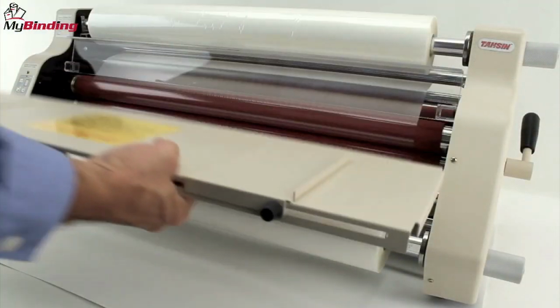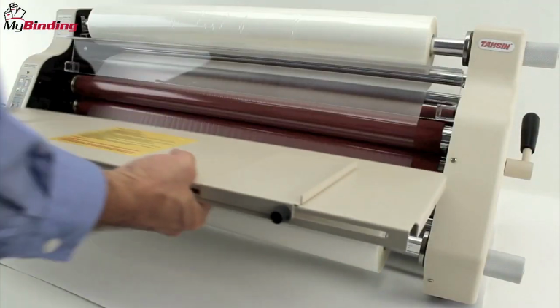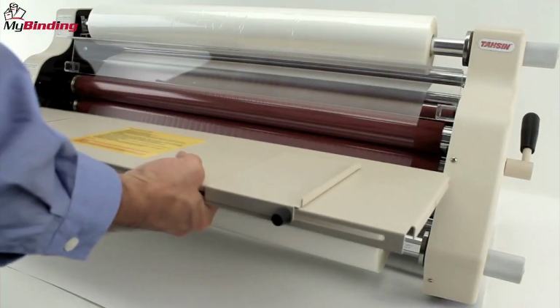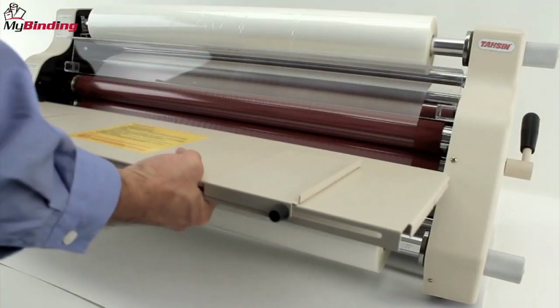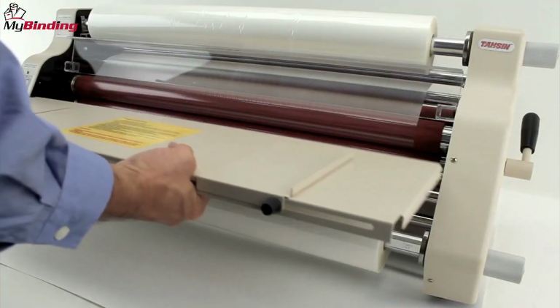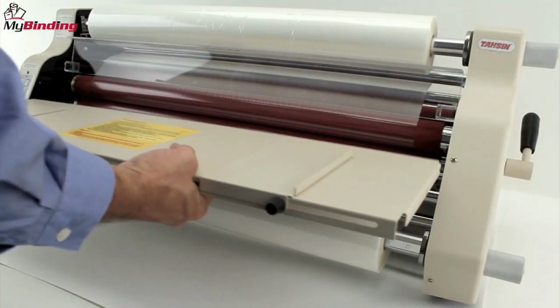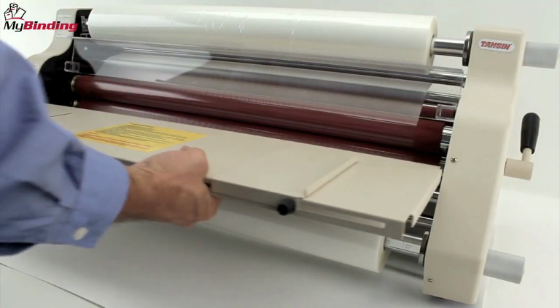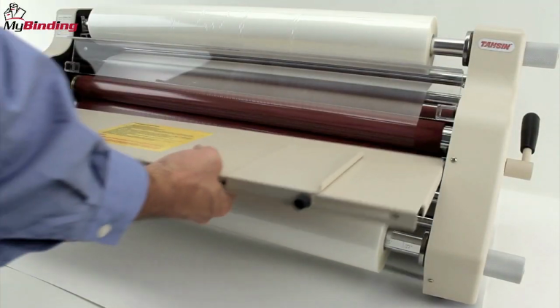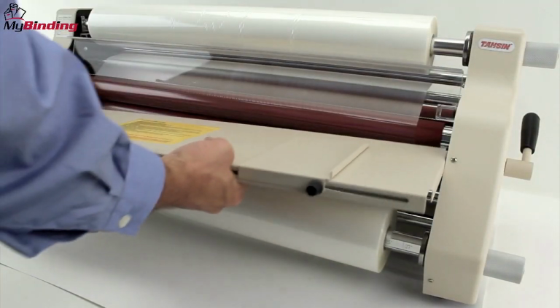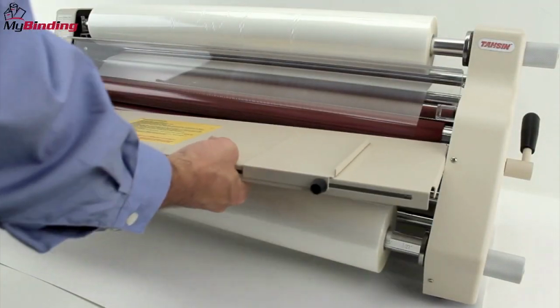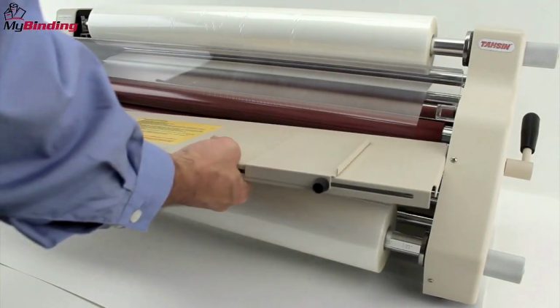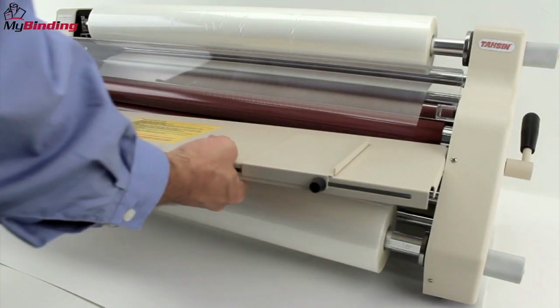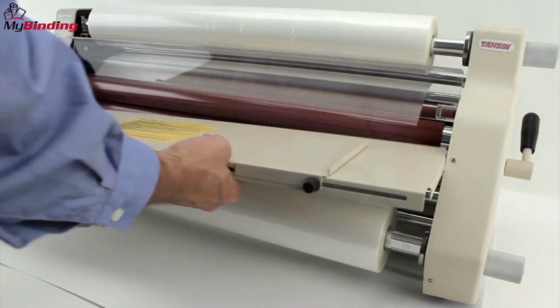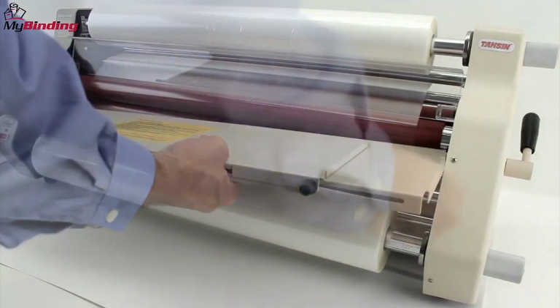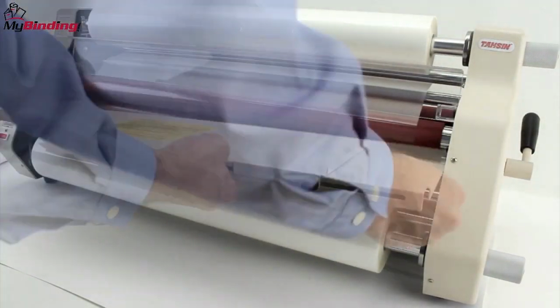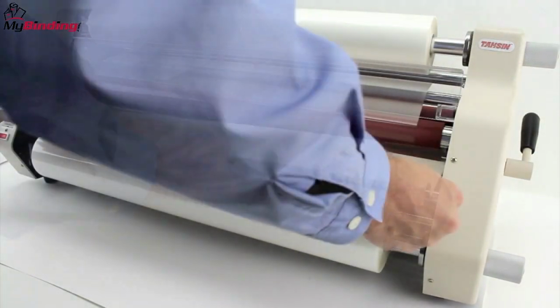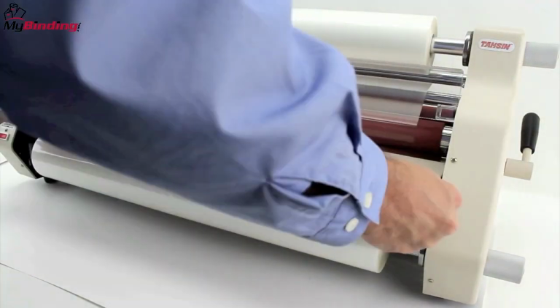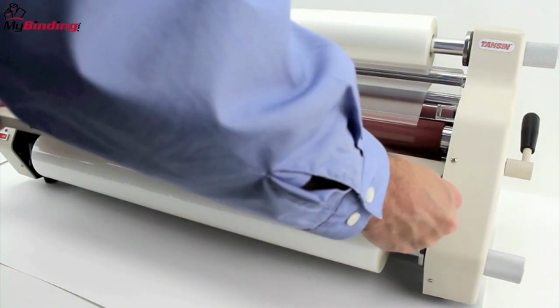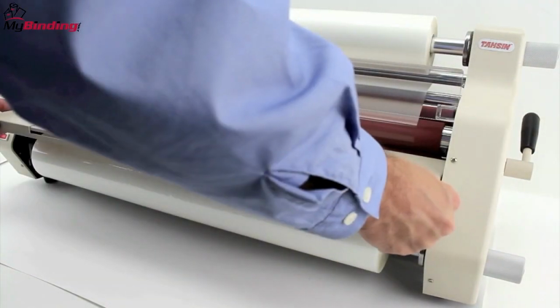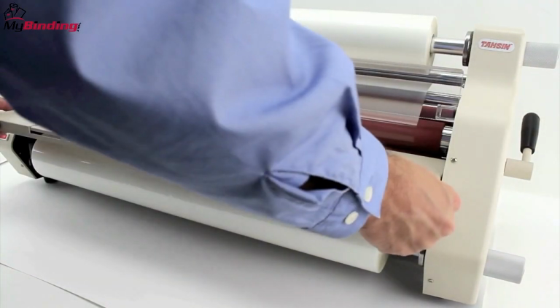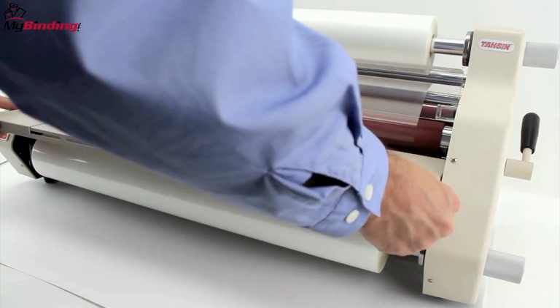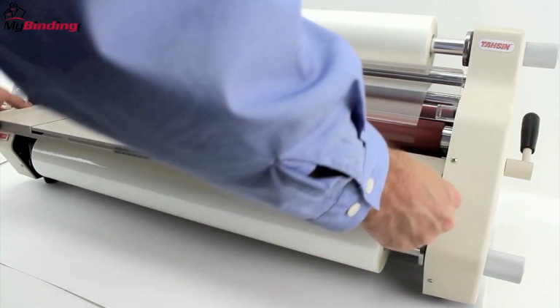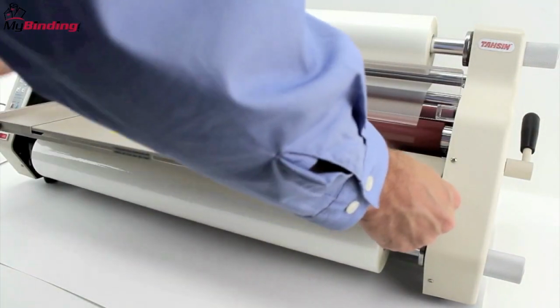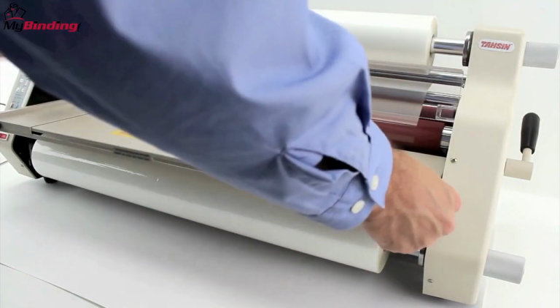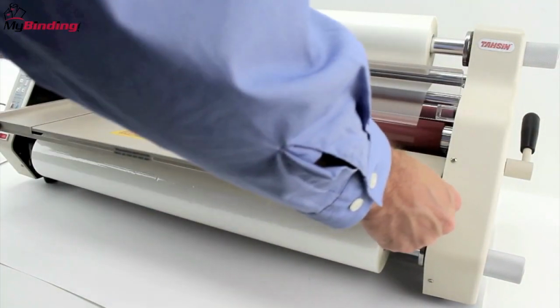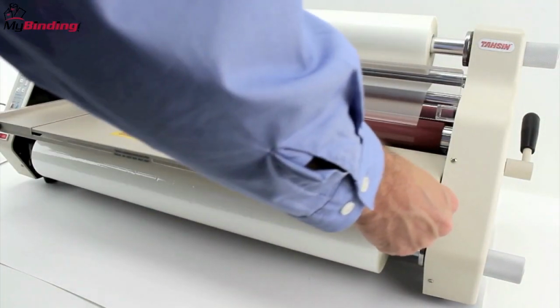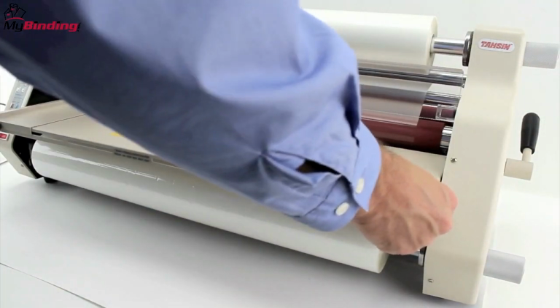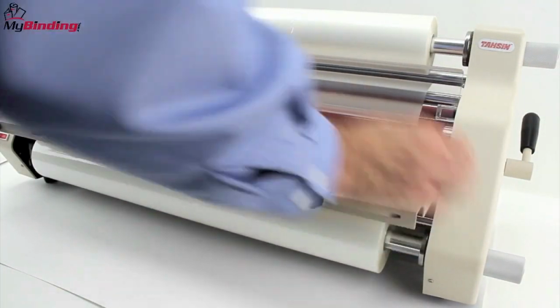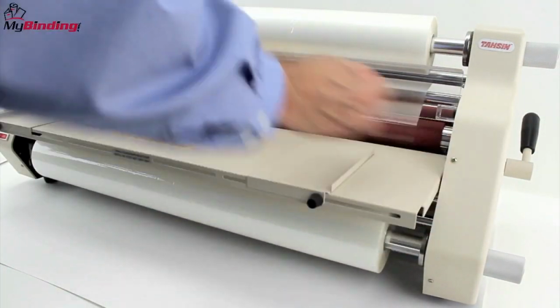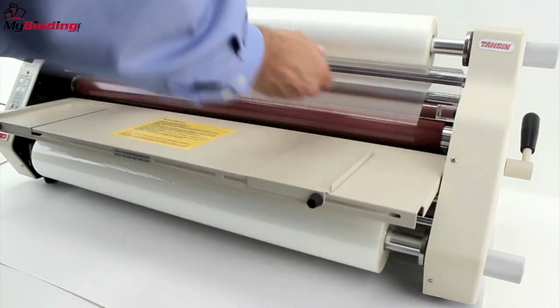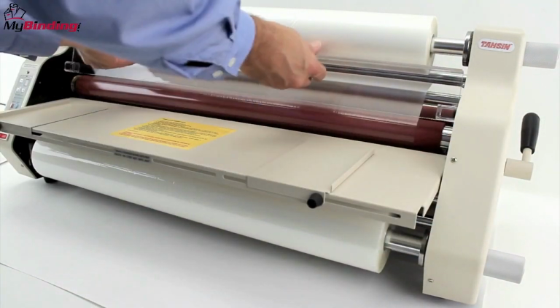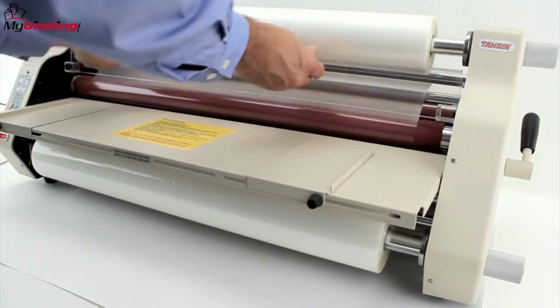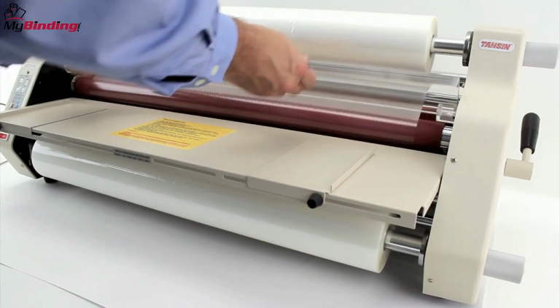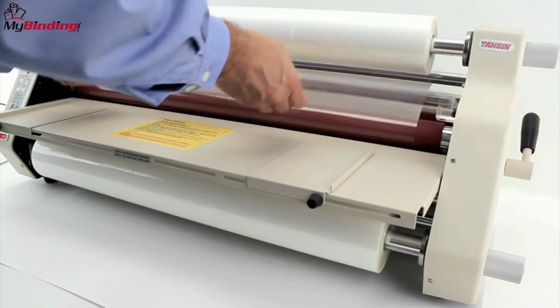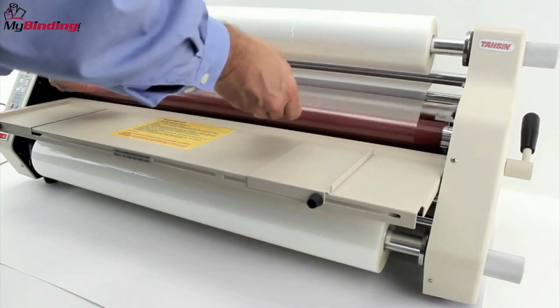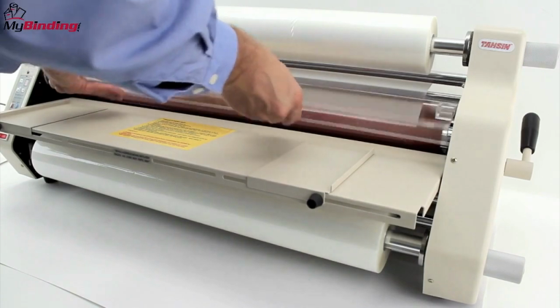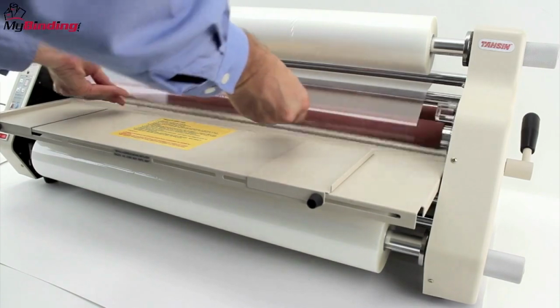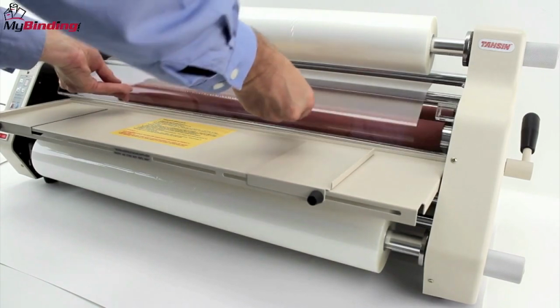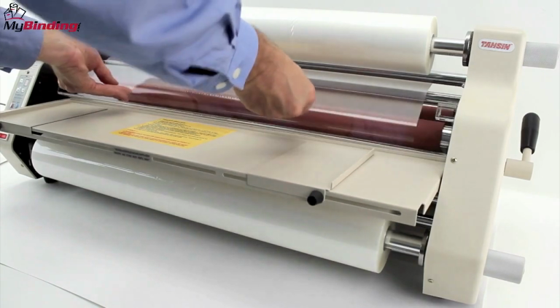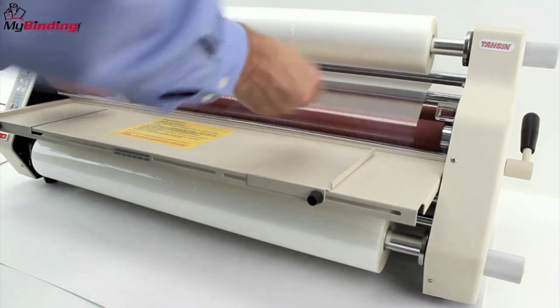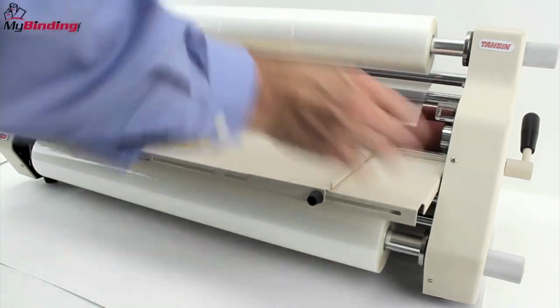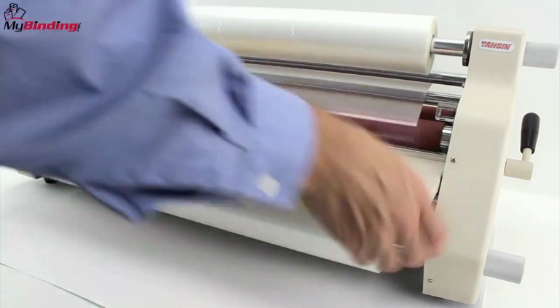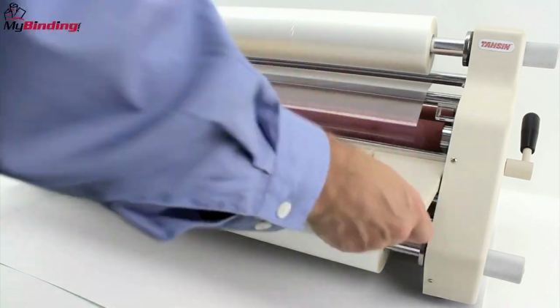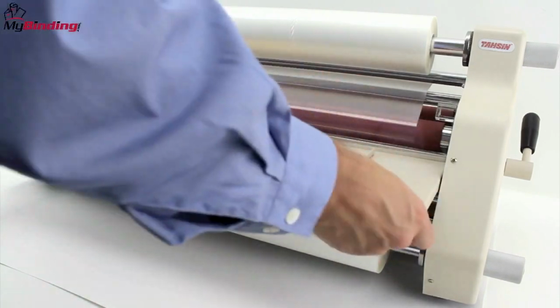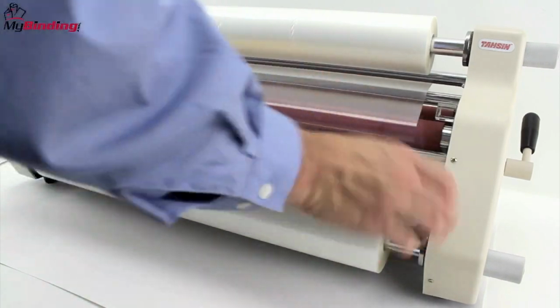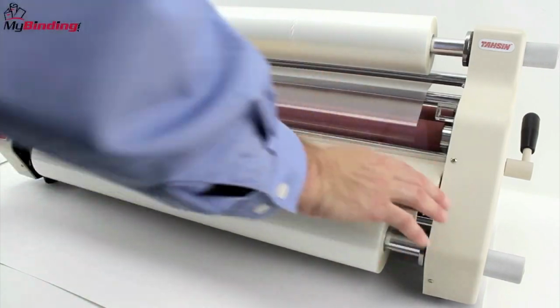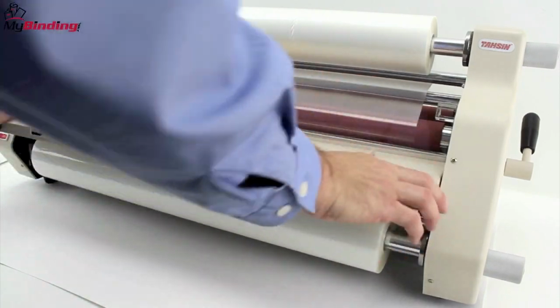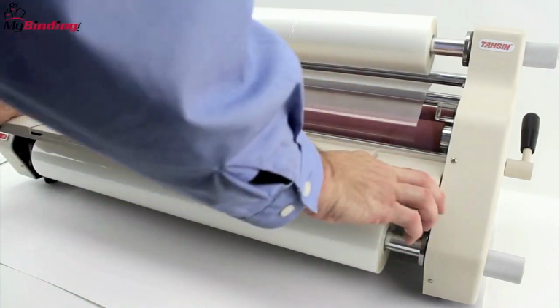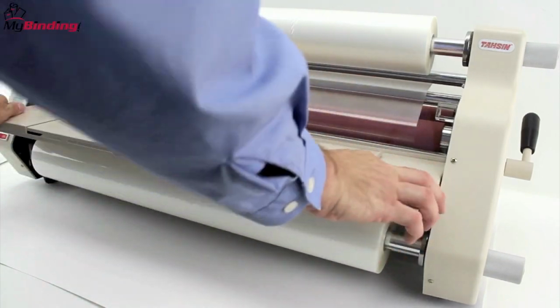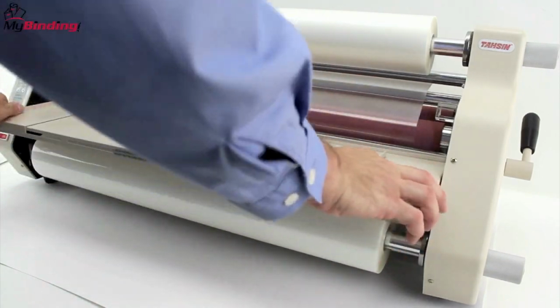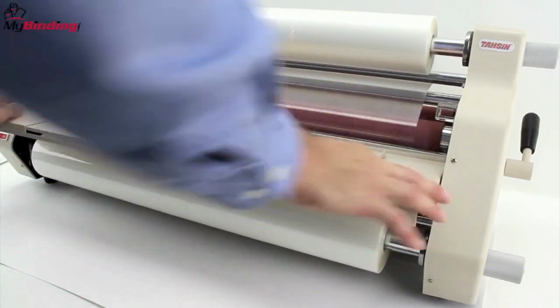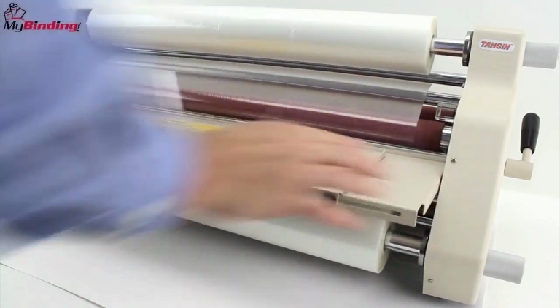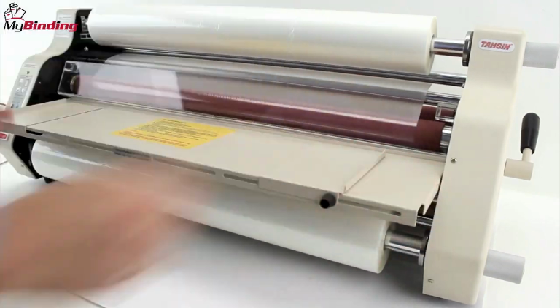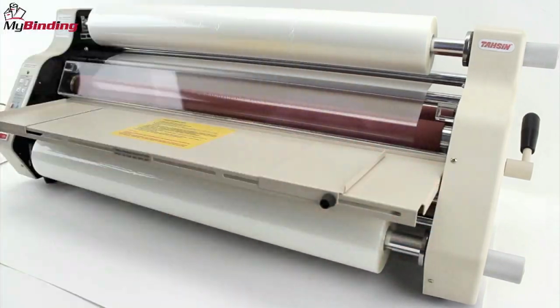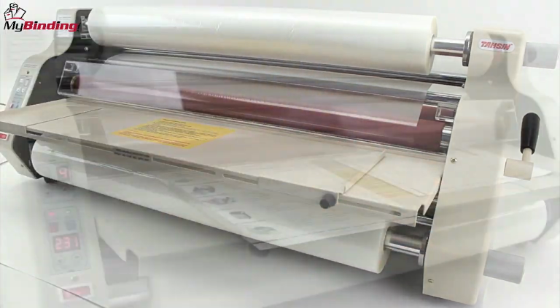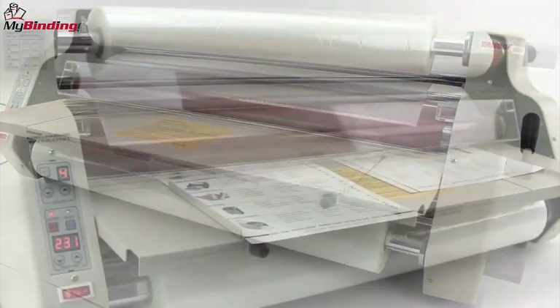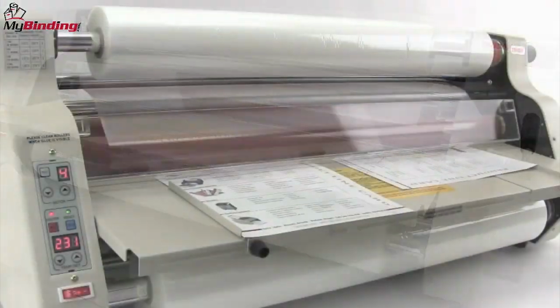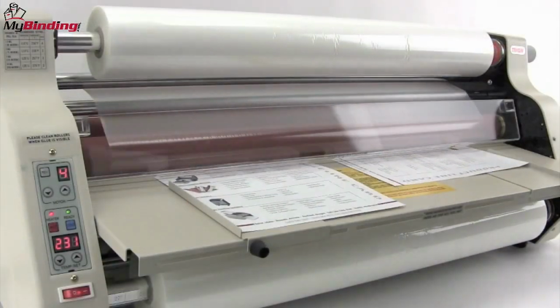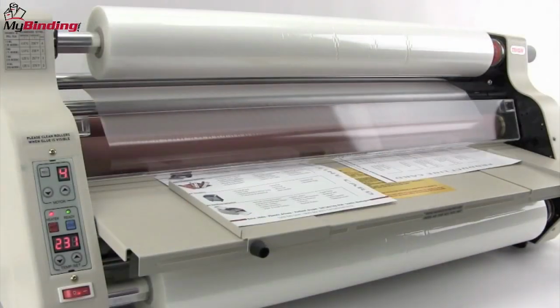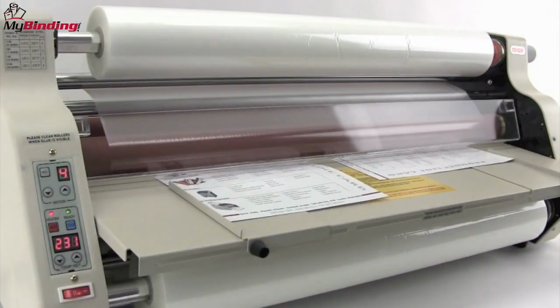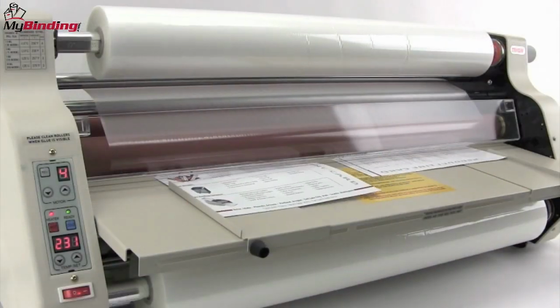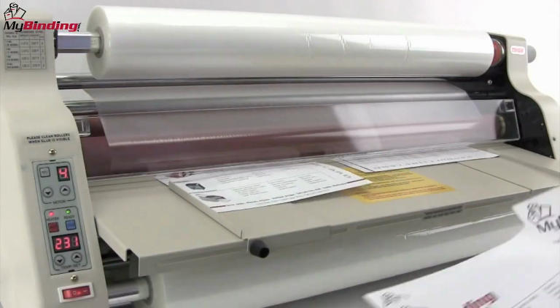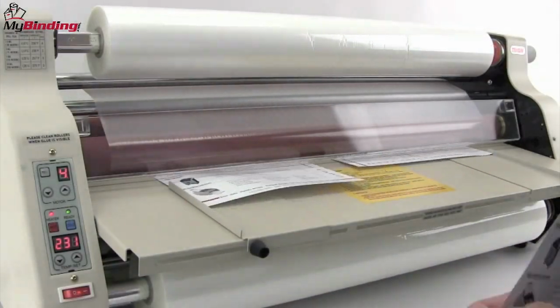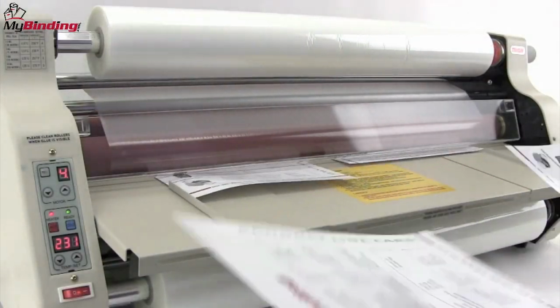Replace the work table, set it on the grooves, replace the heat shield, and you're off and ready for great production.